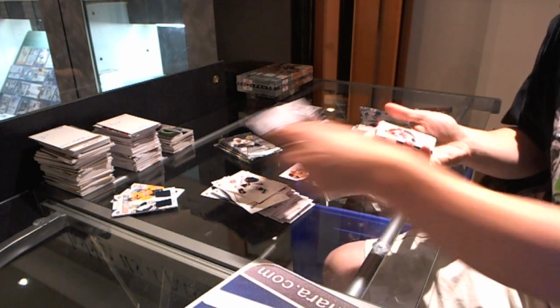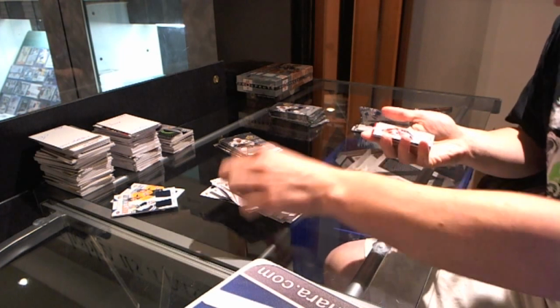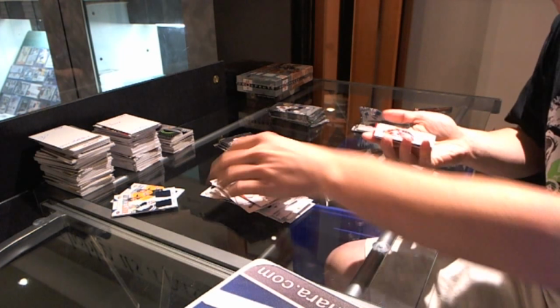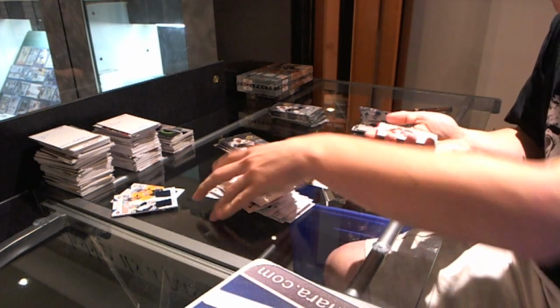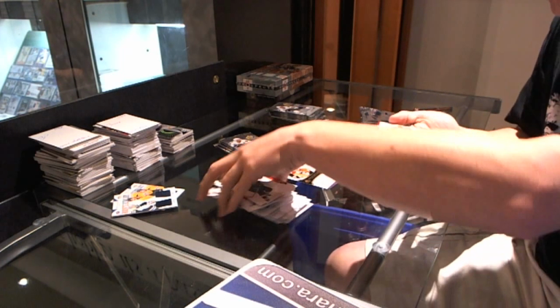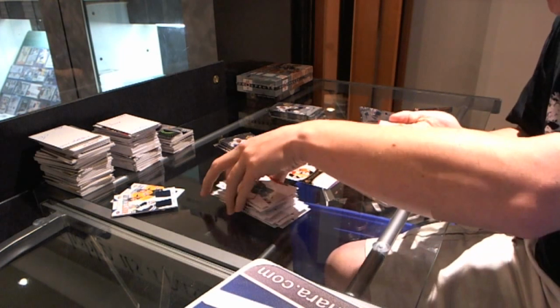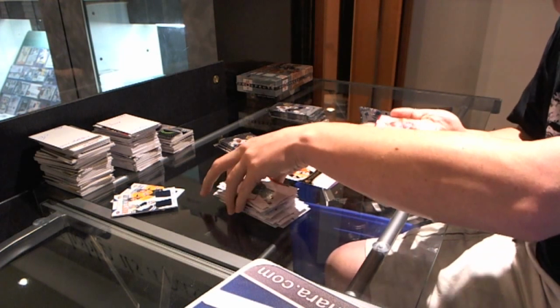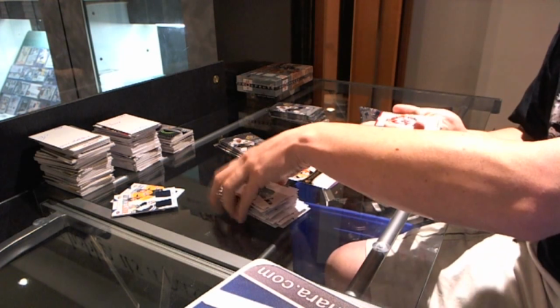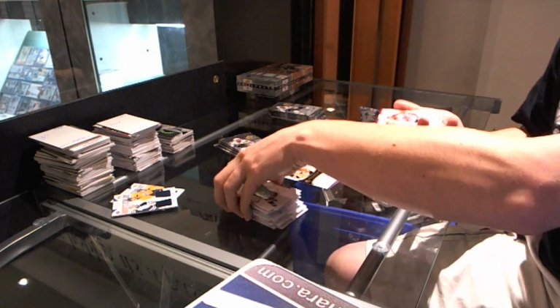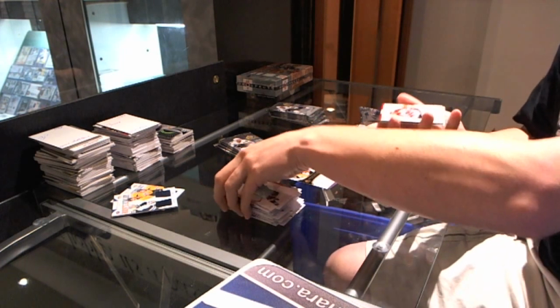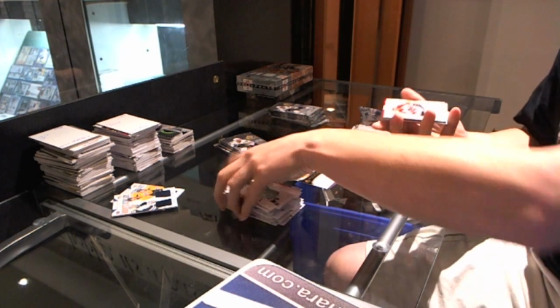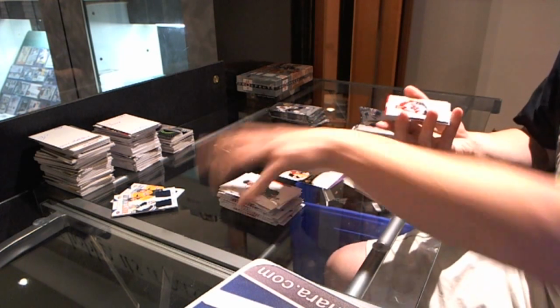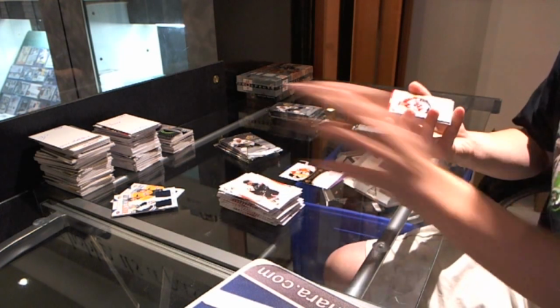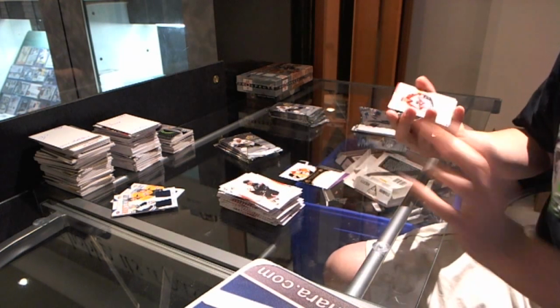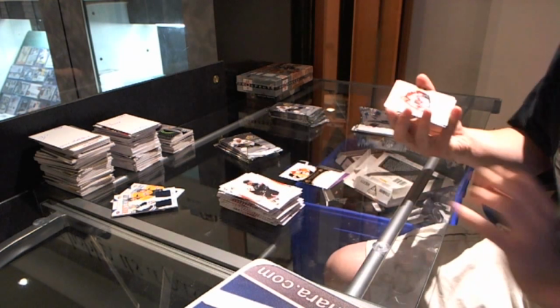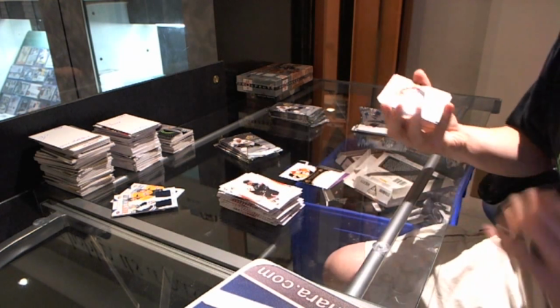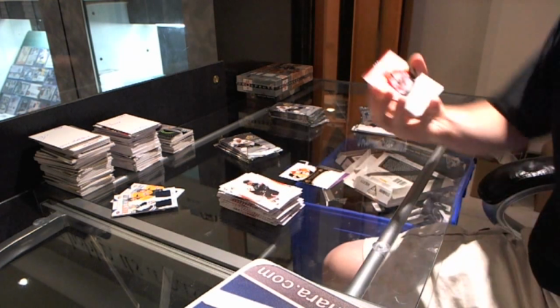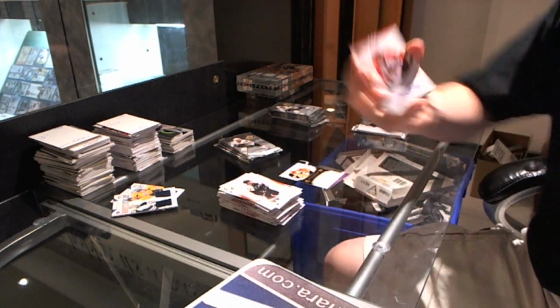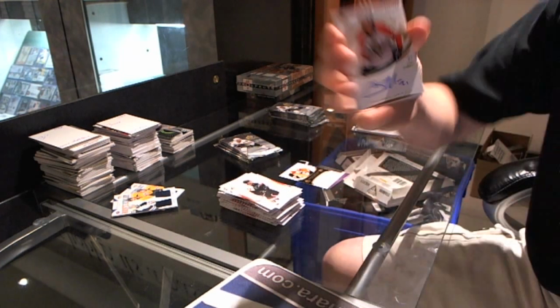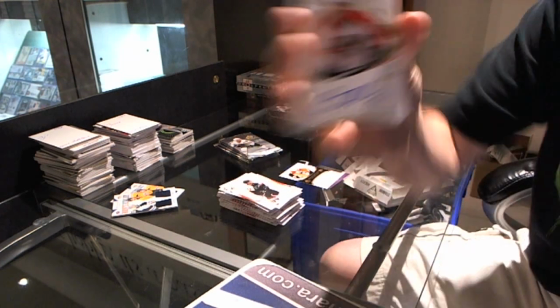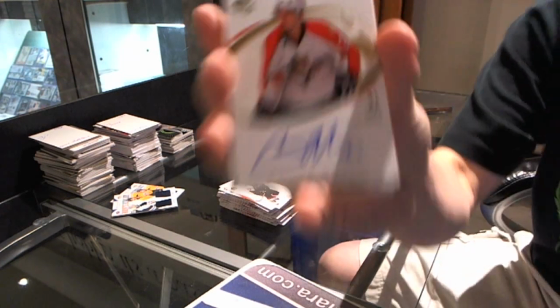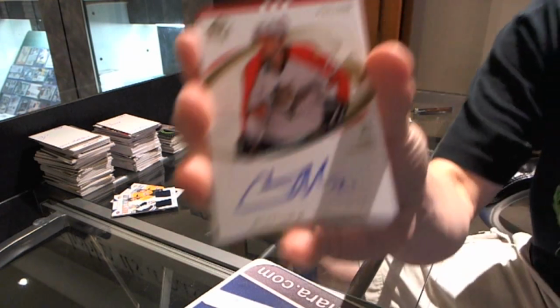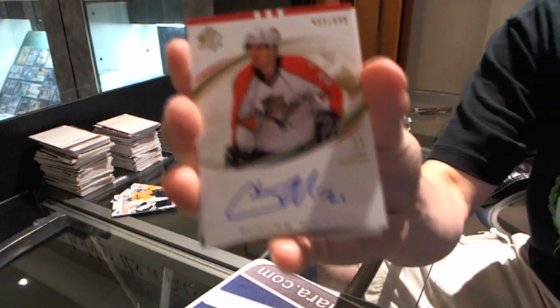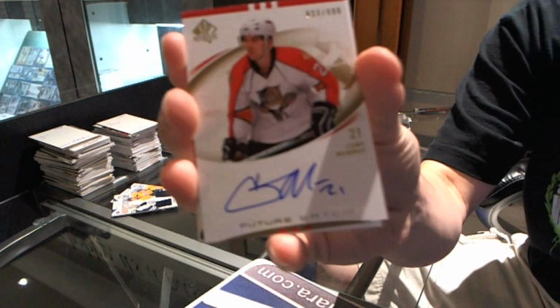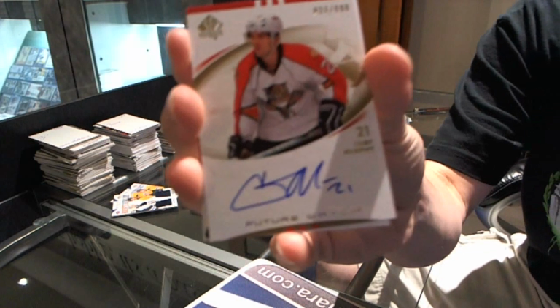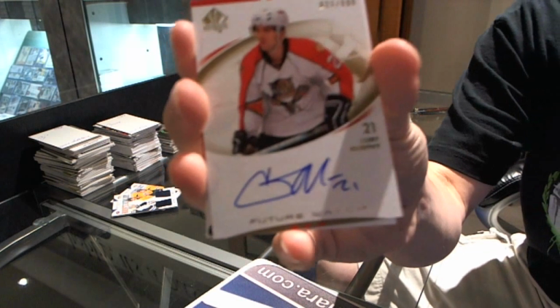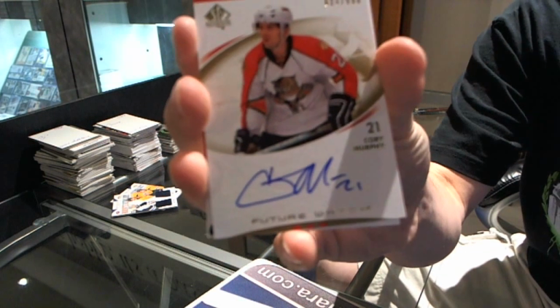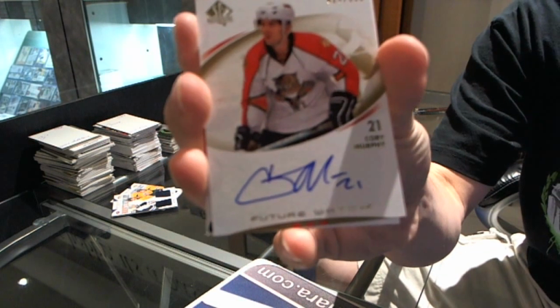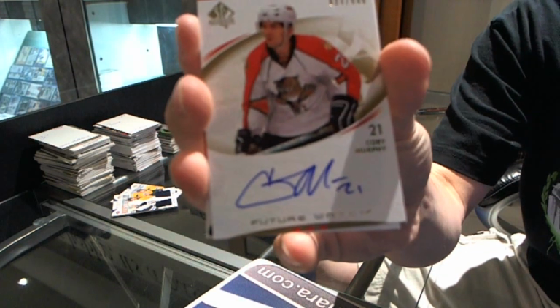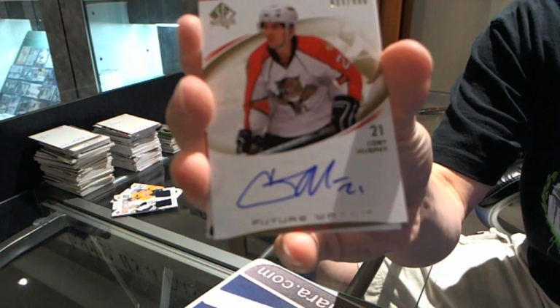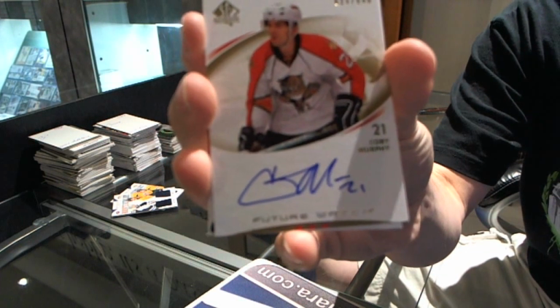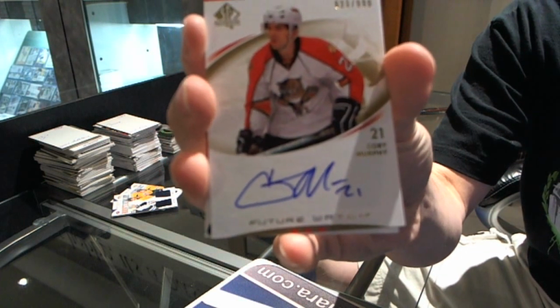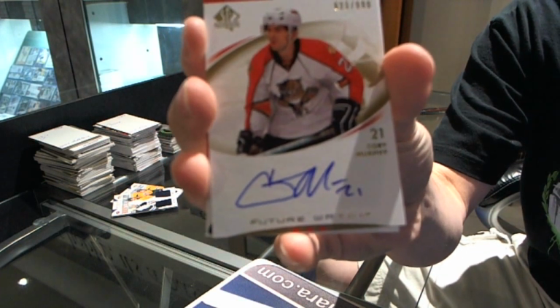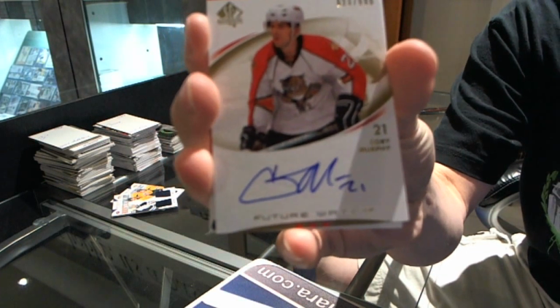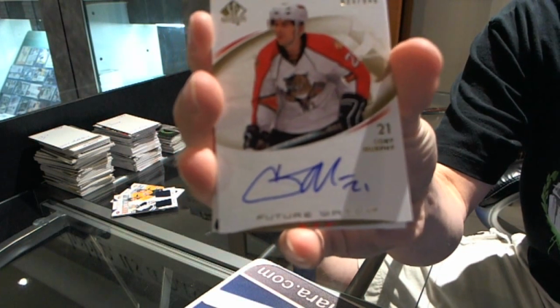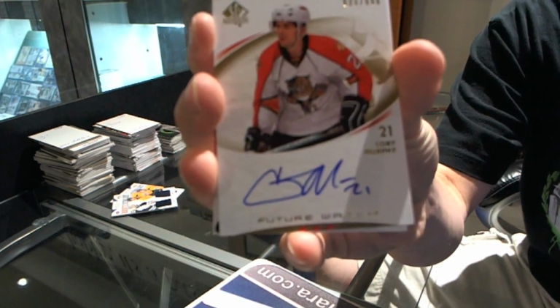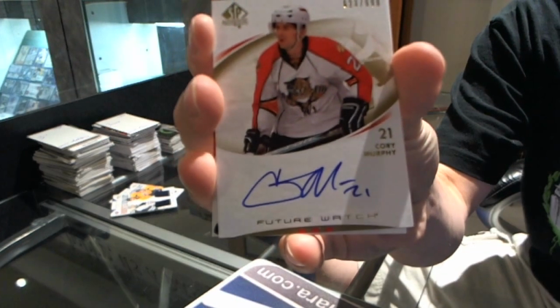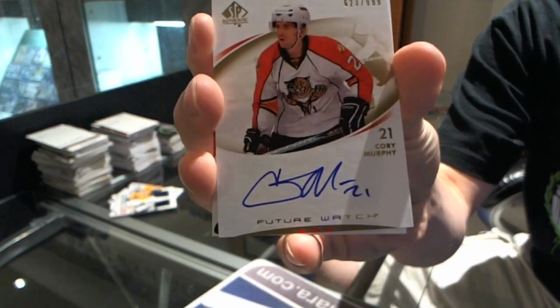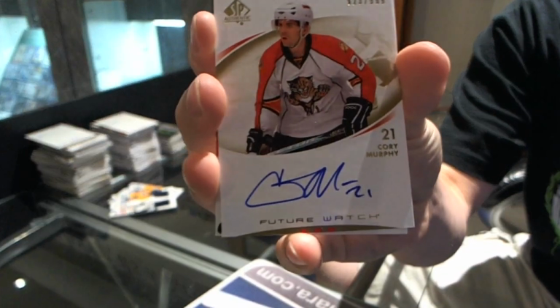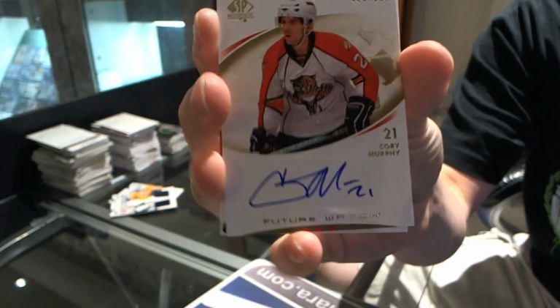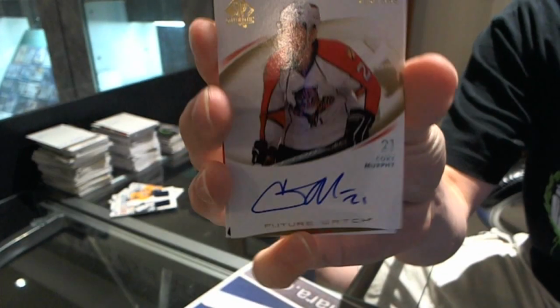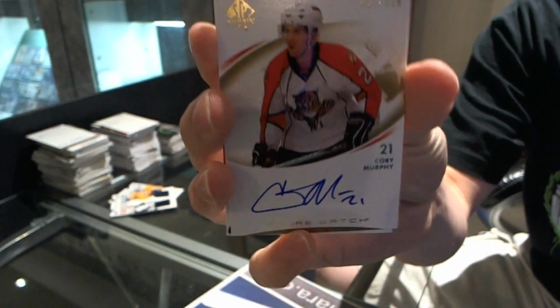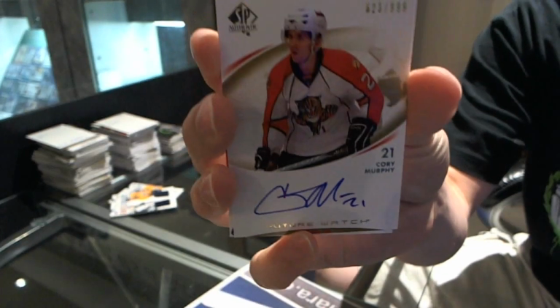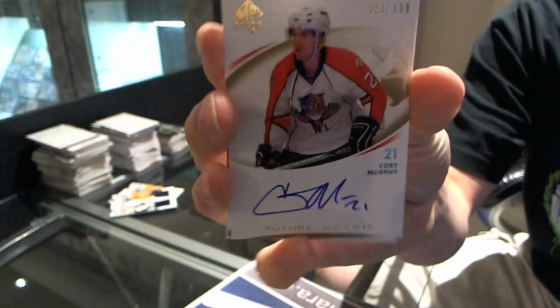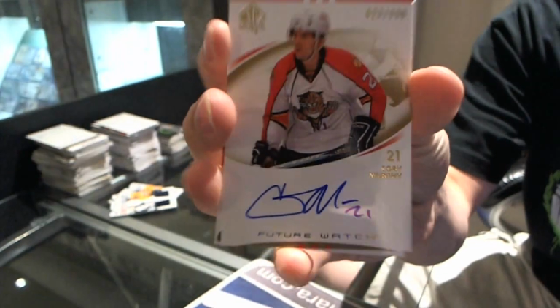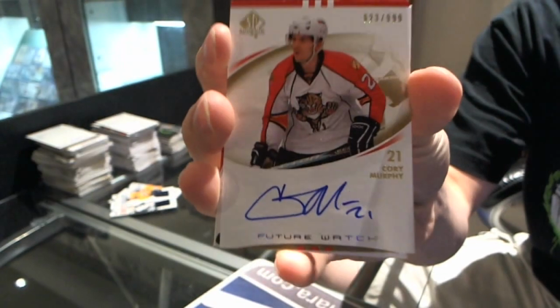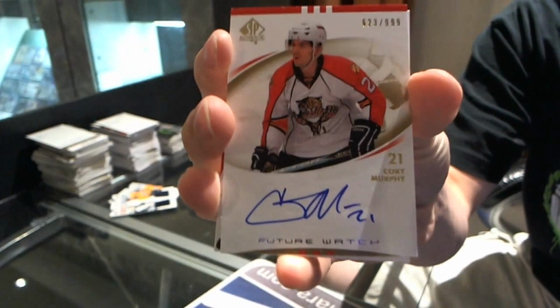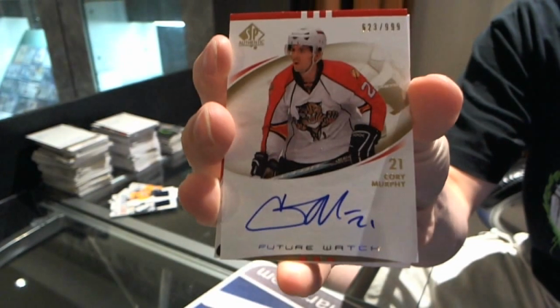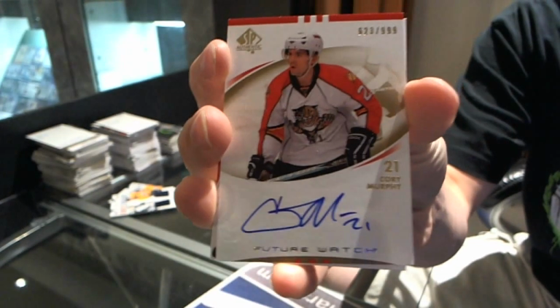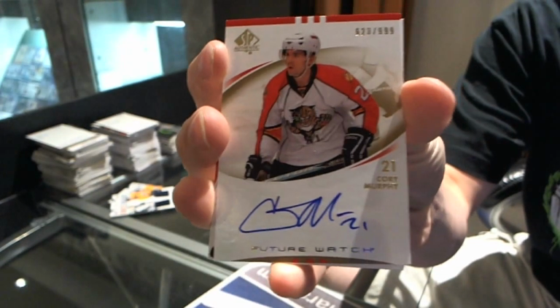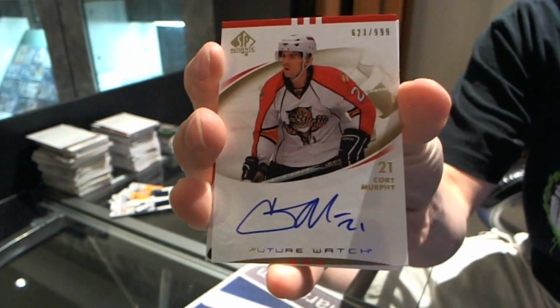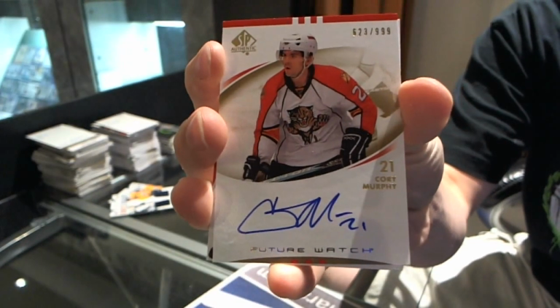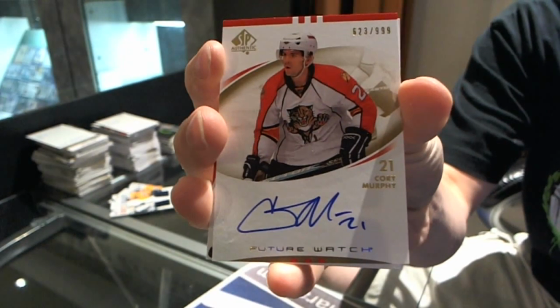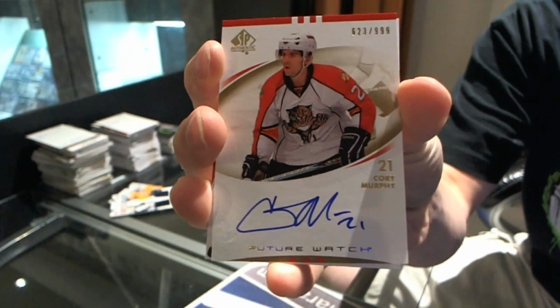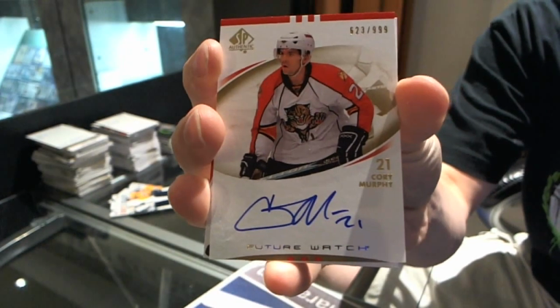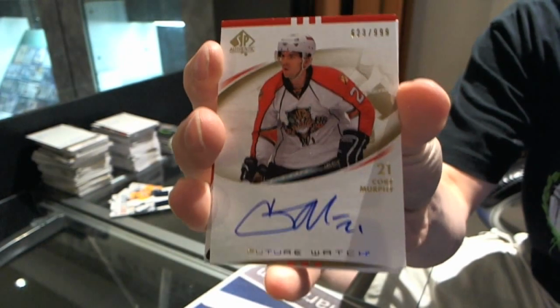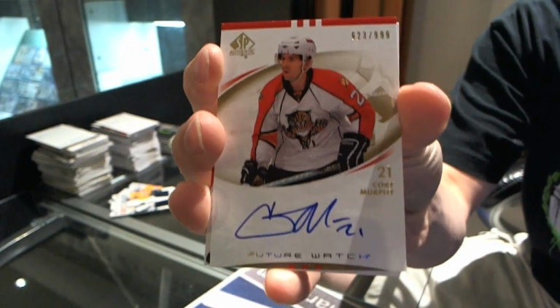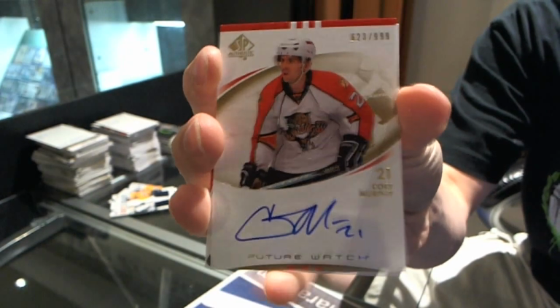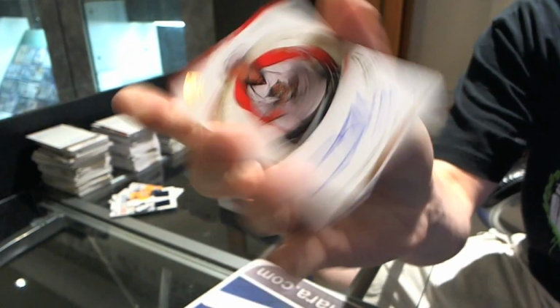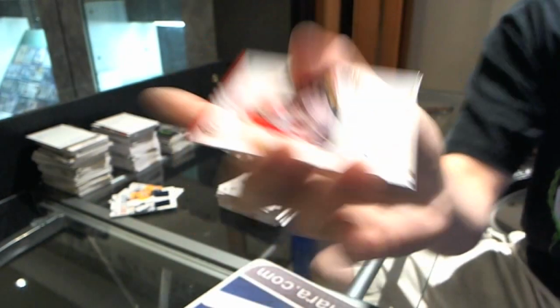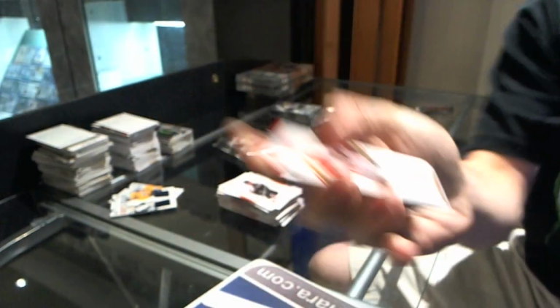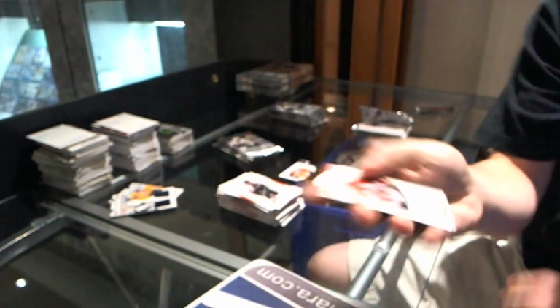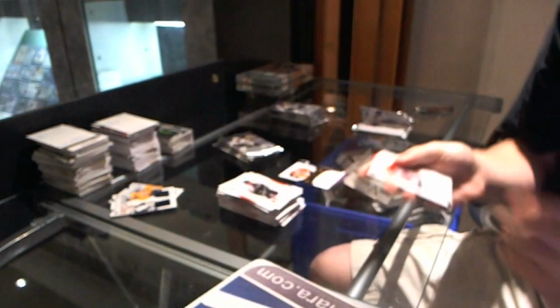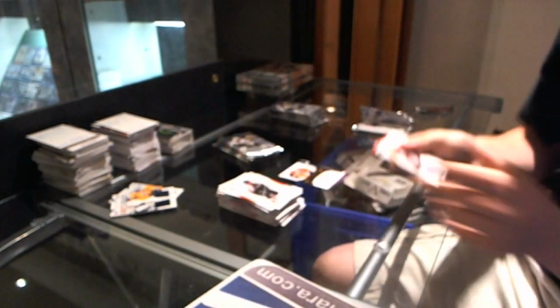Future Watch rookie auto numbered to 999 for the Florida Panthers, Corey Murphy.